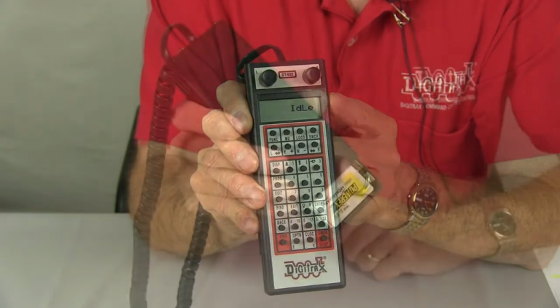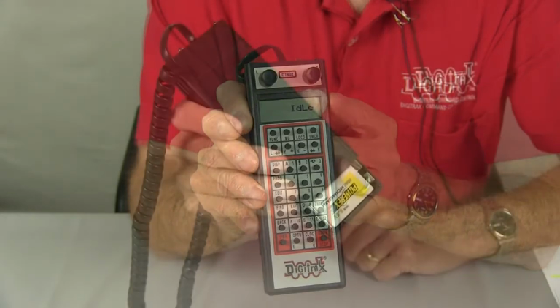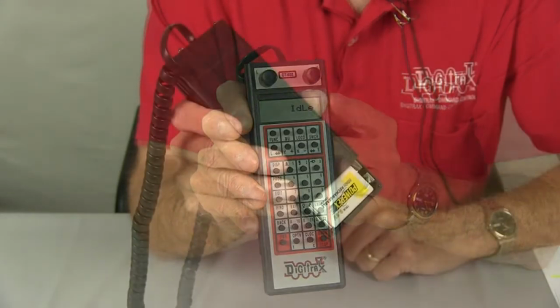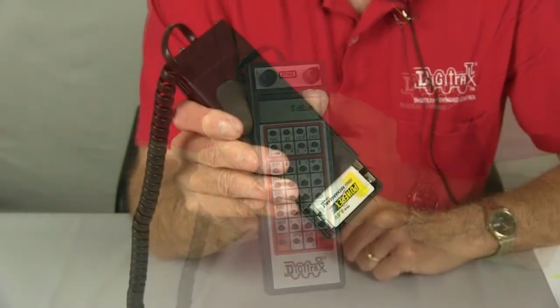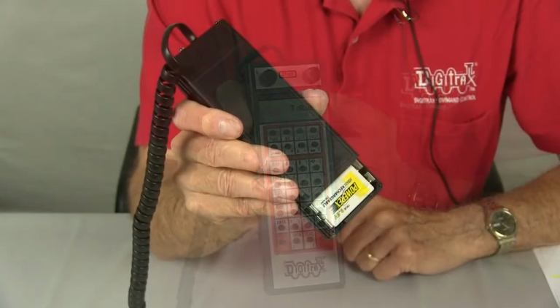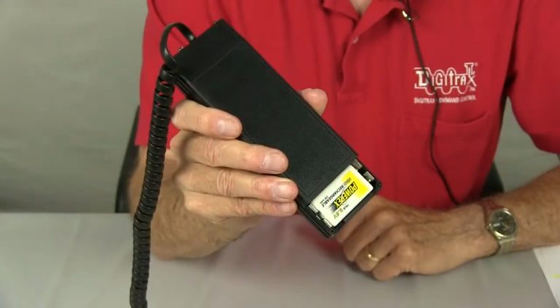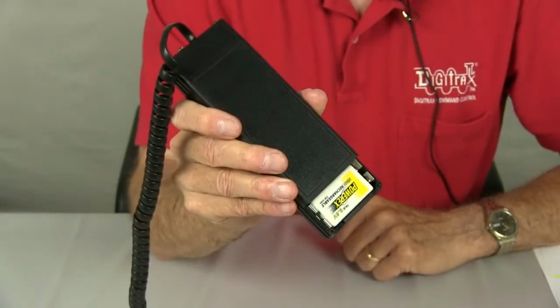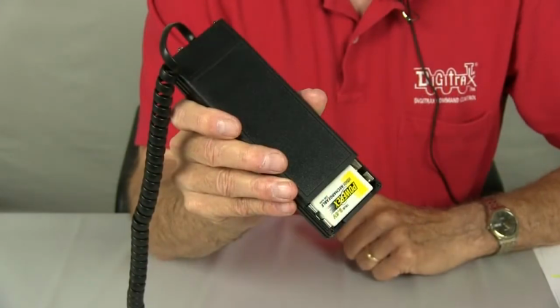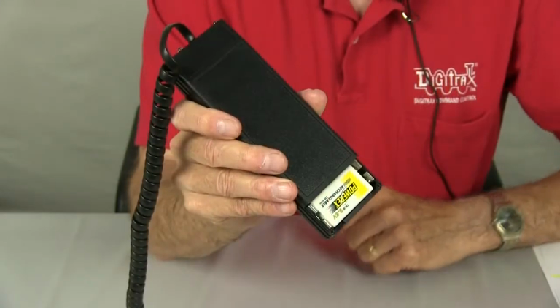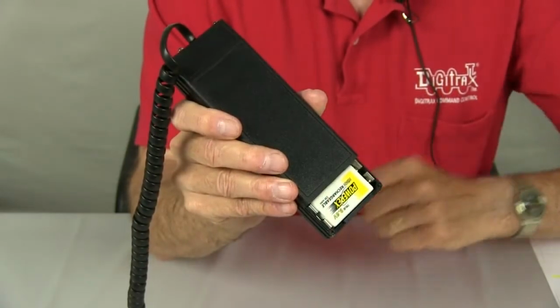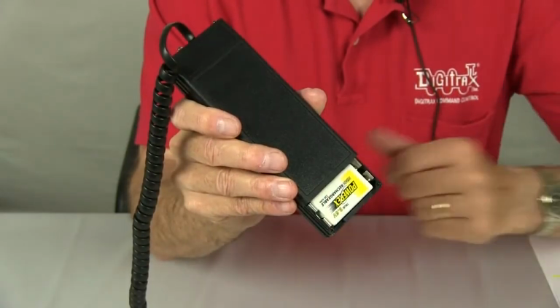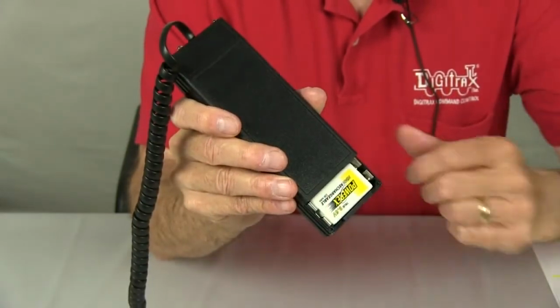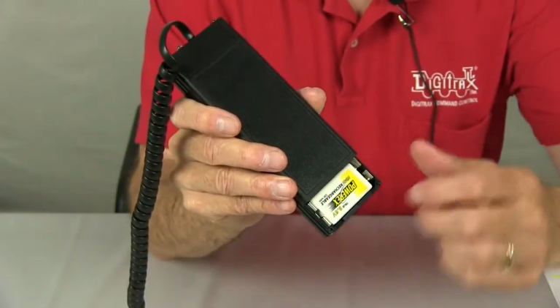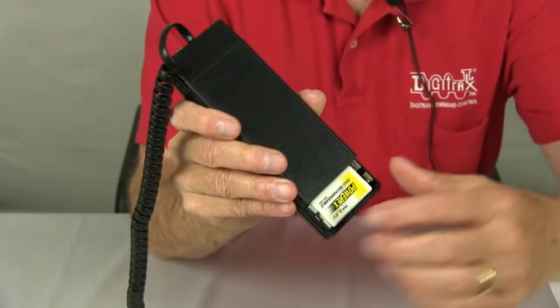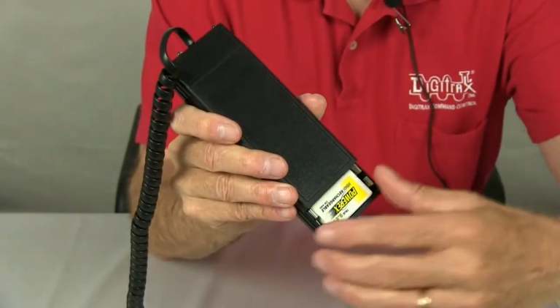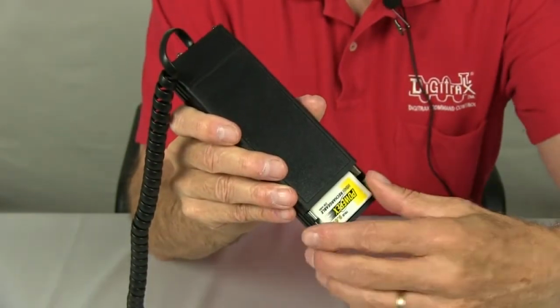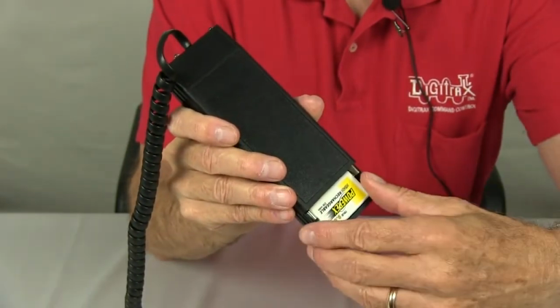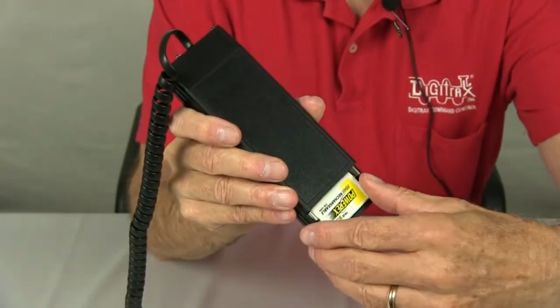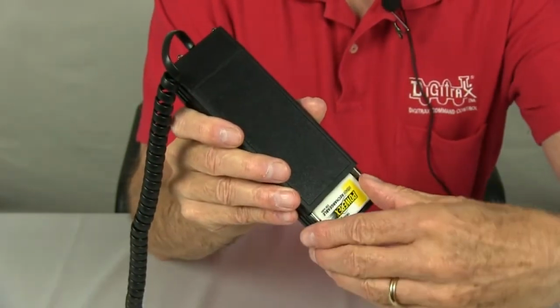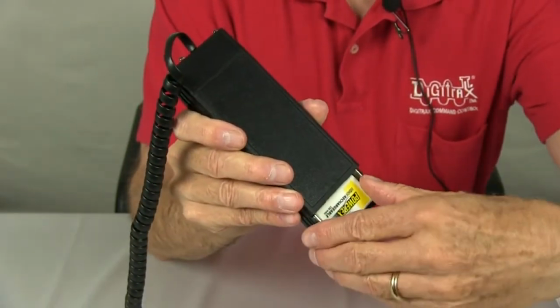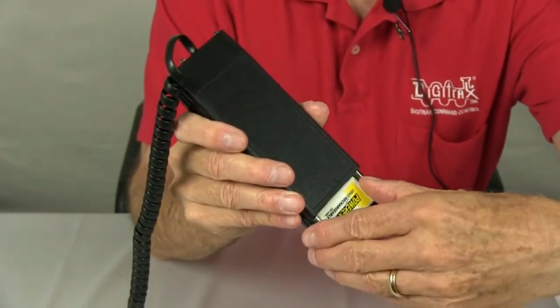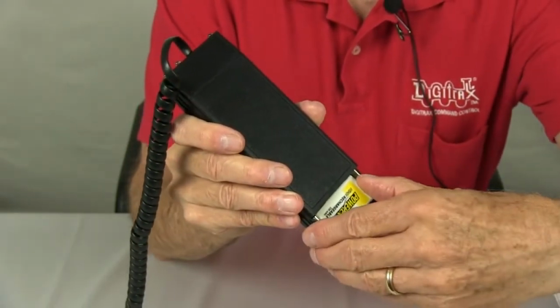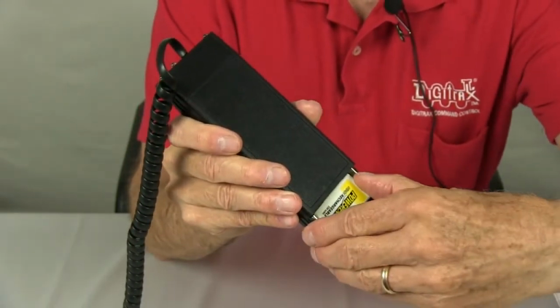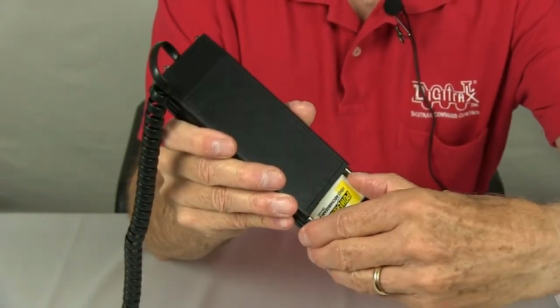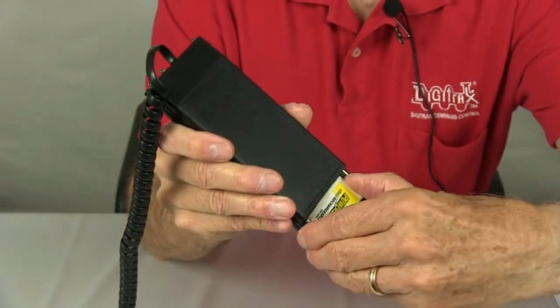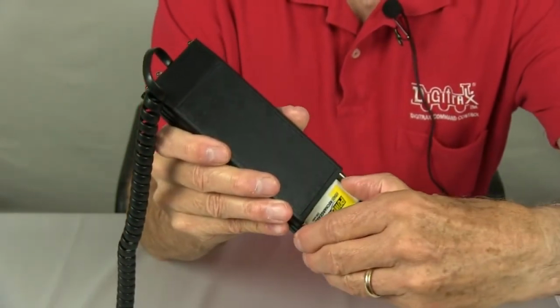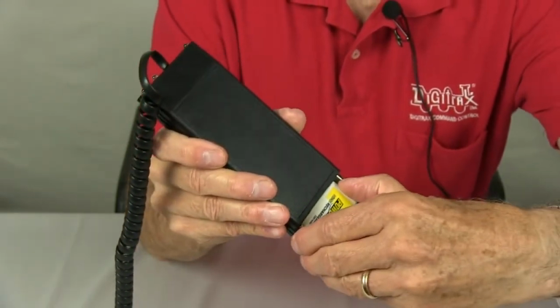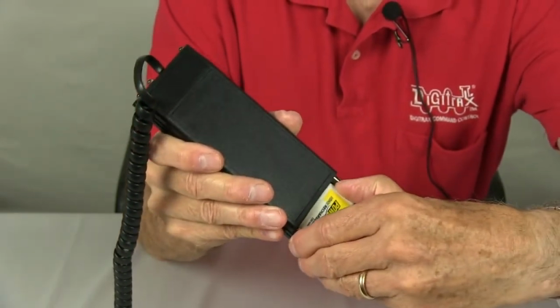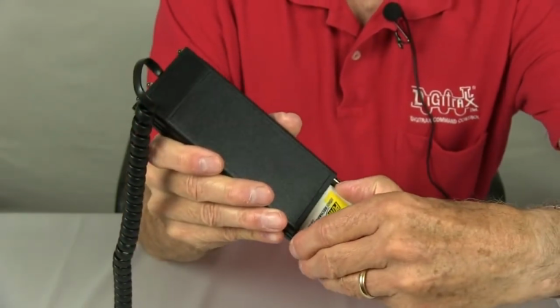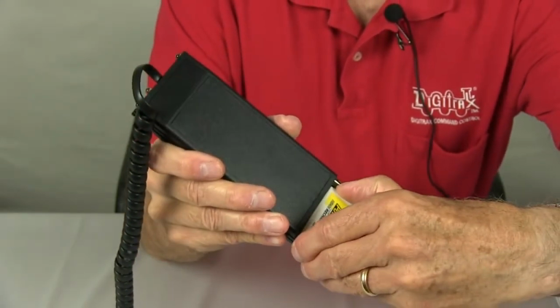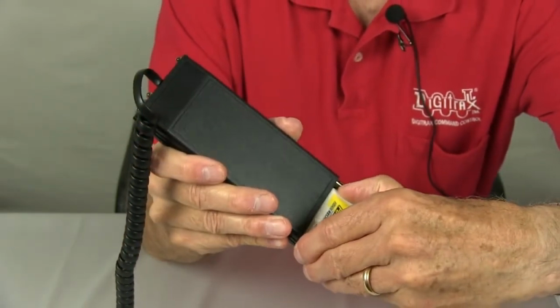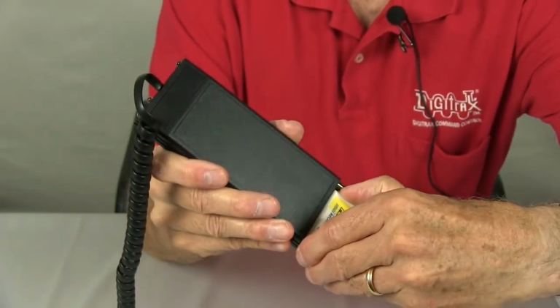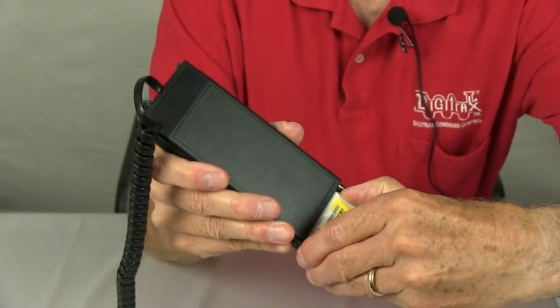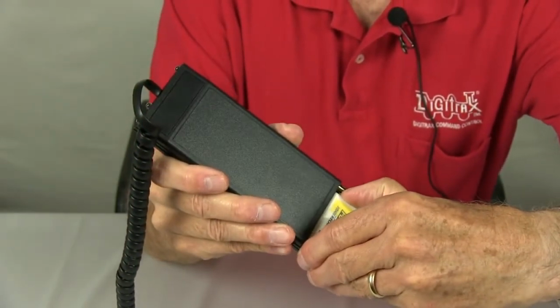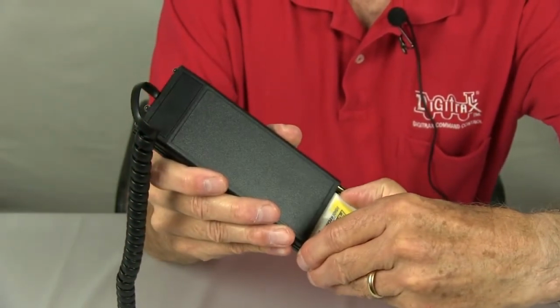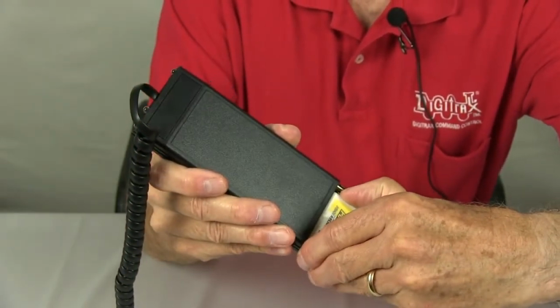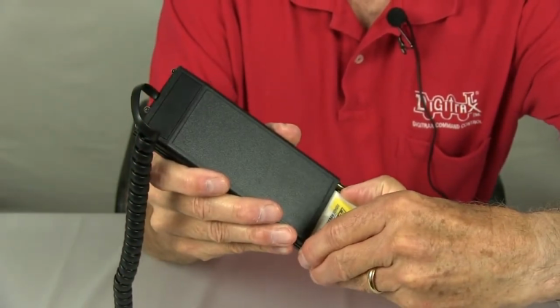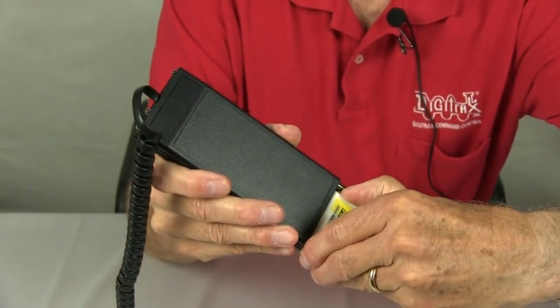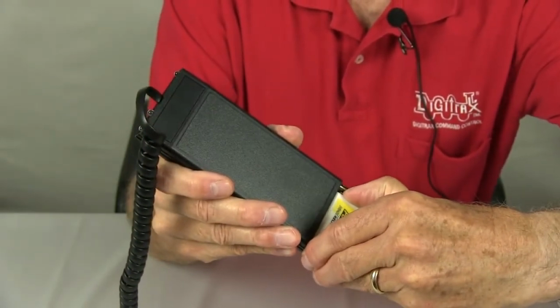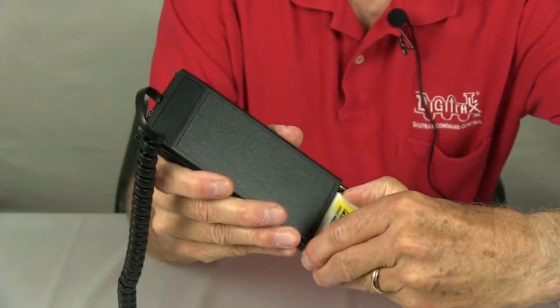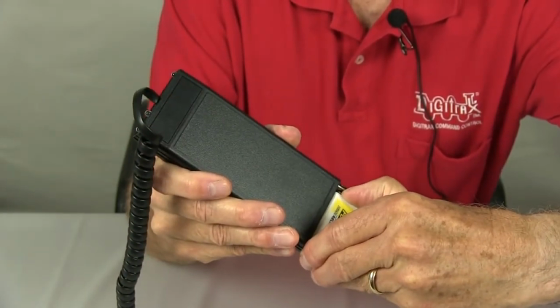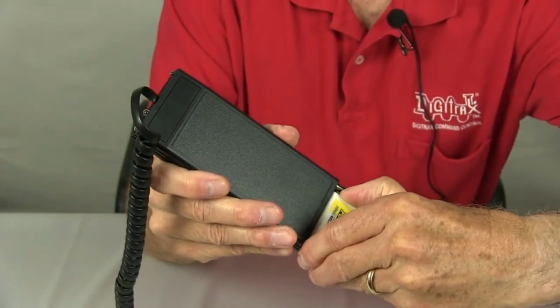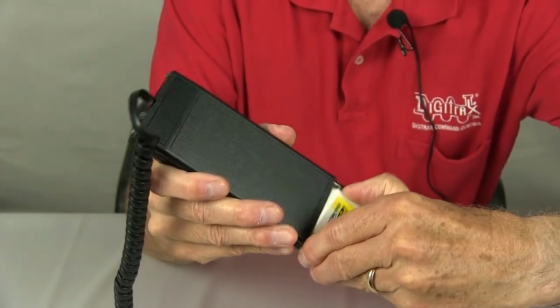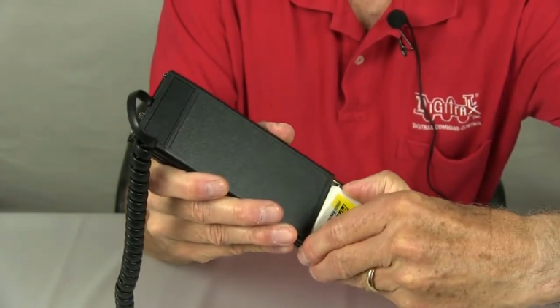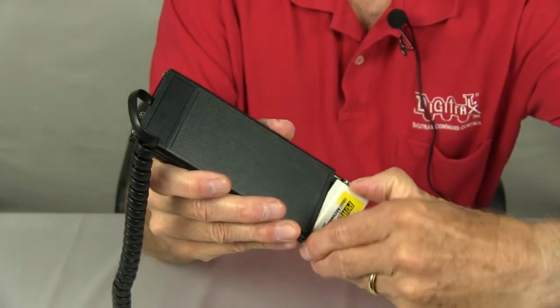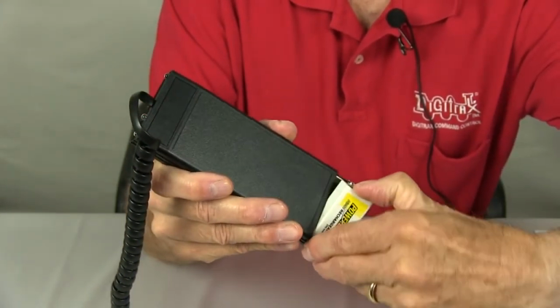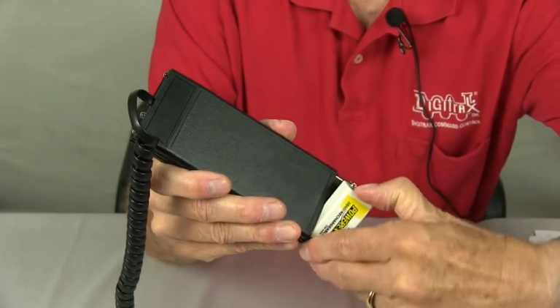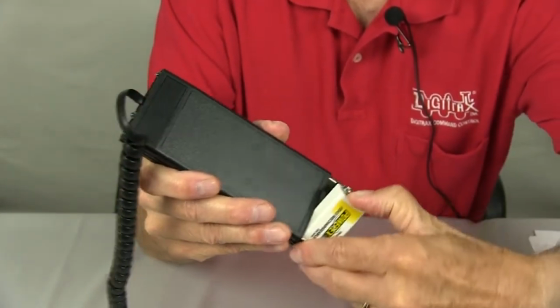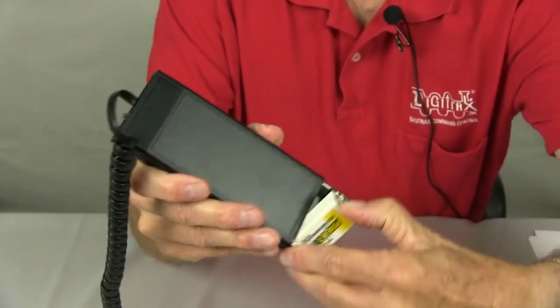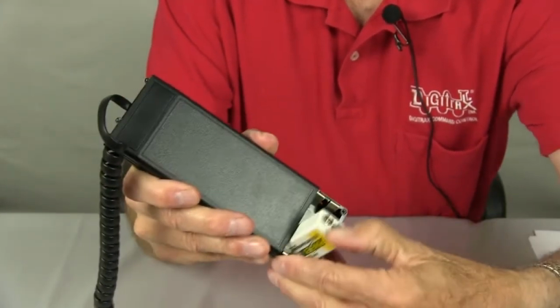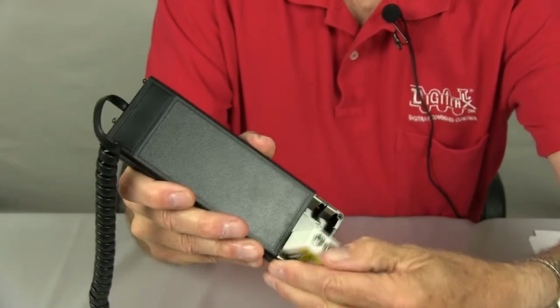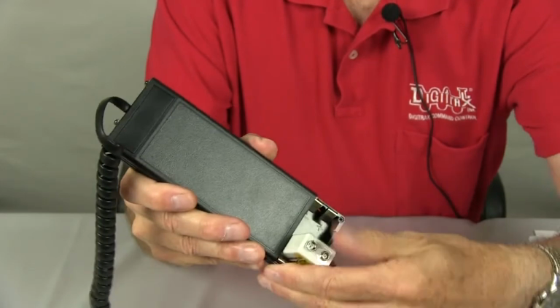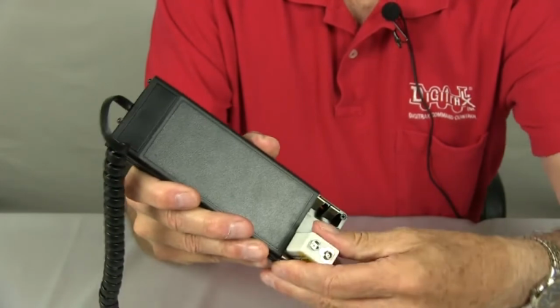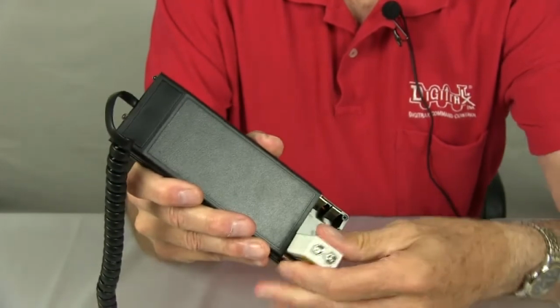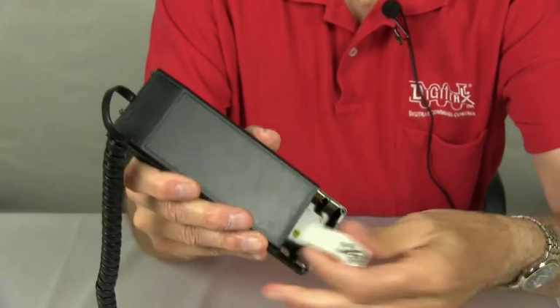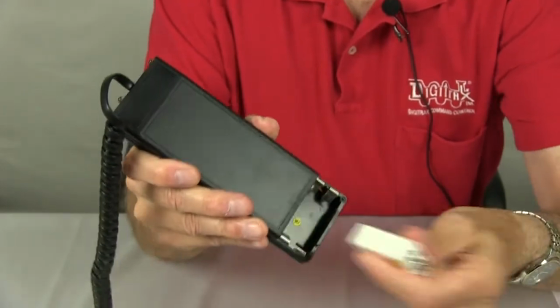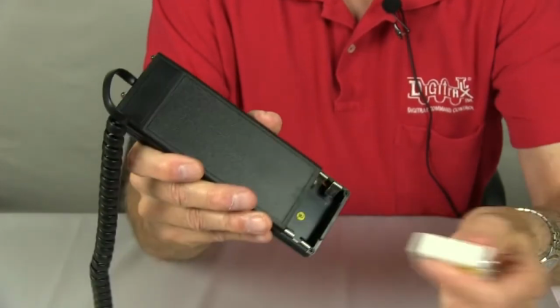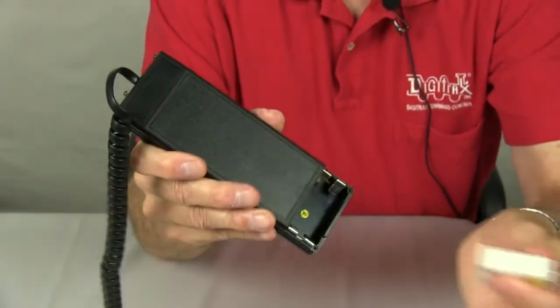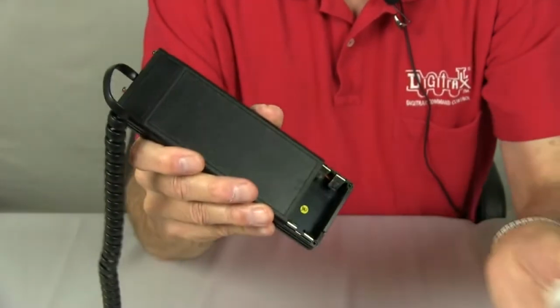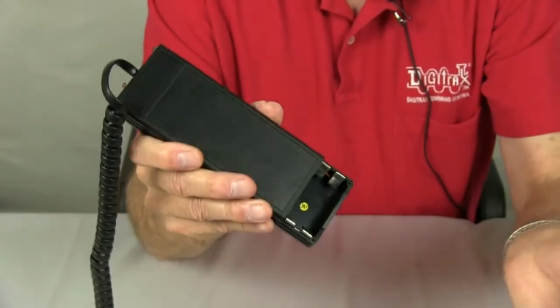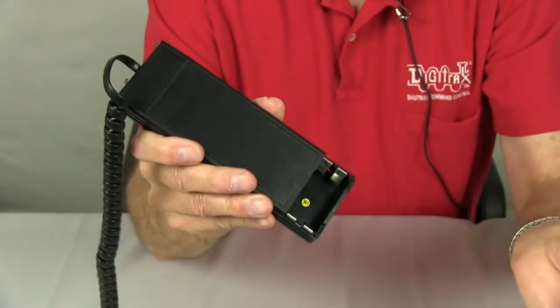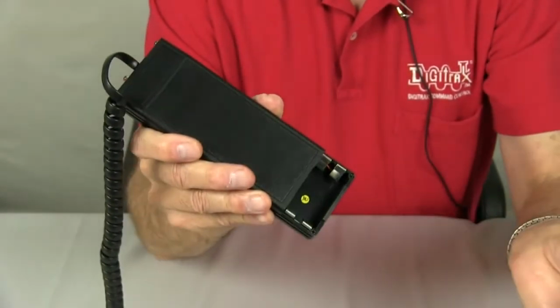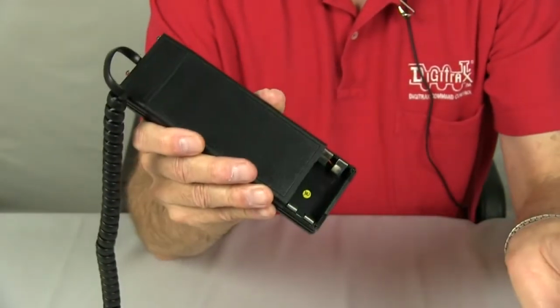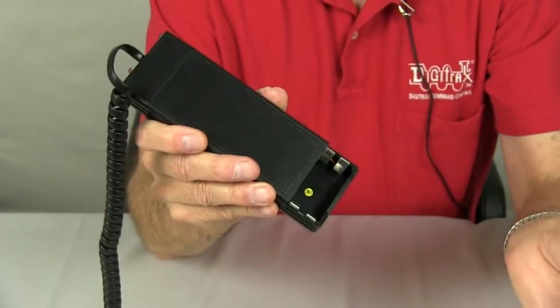To remove the battery, simply press the battery down and up and out.